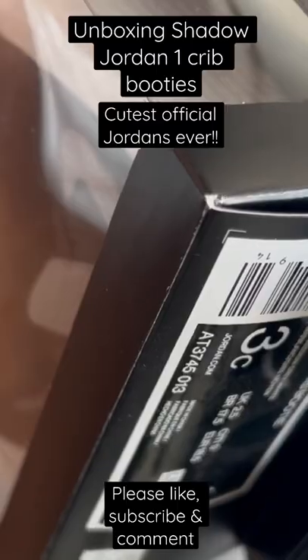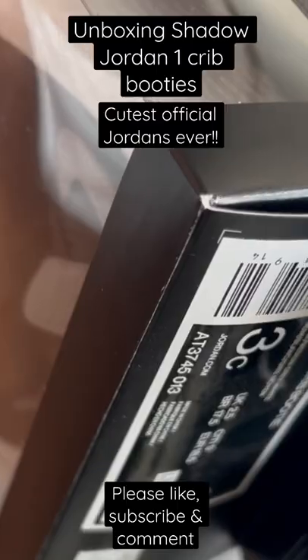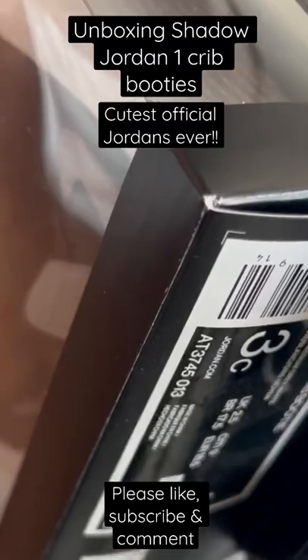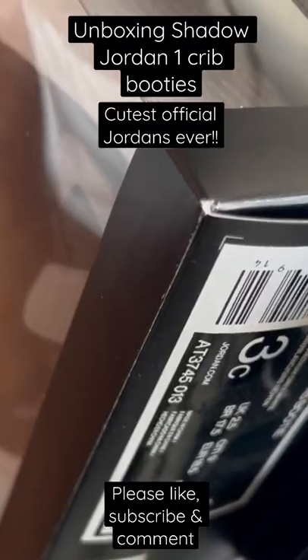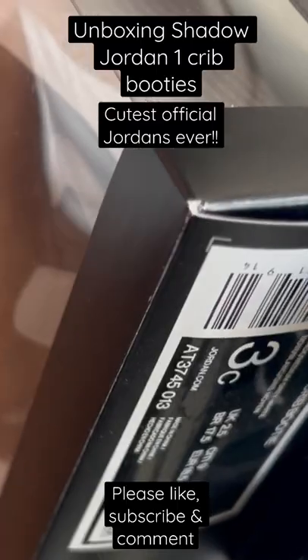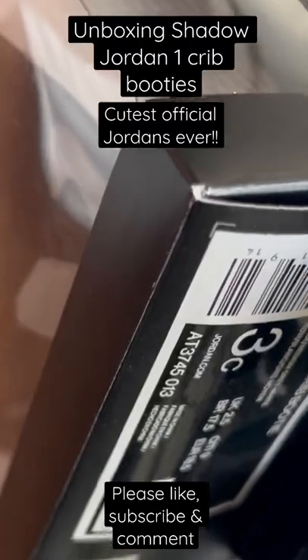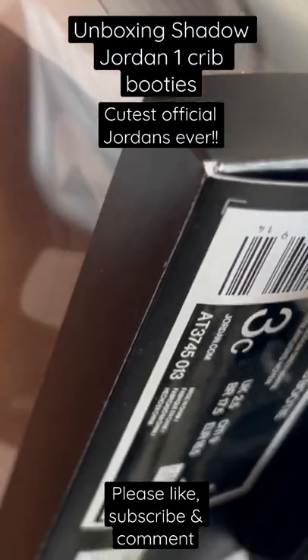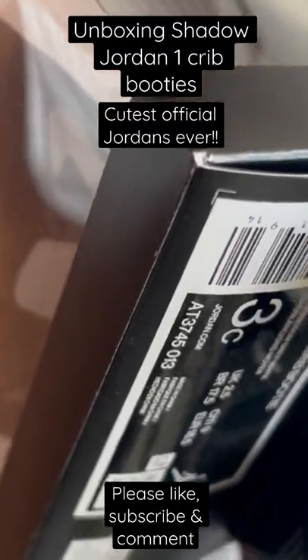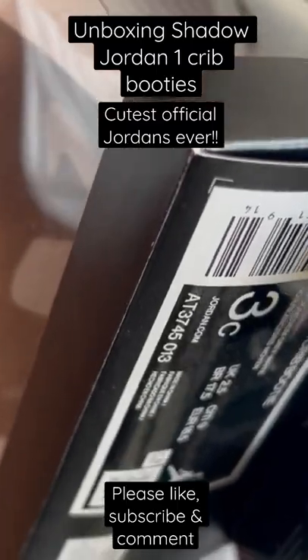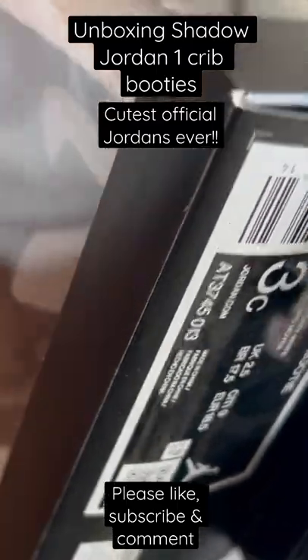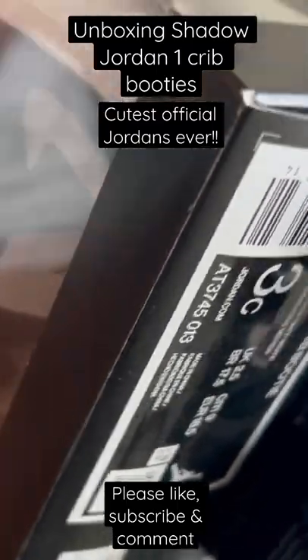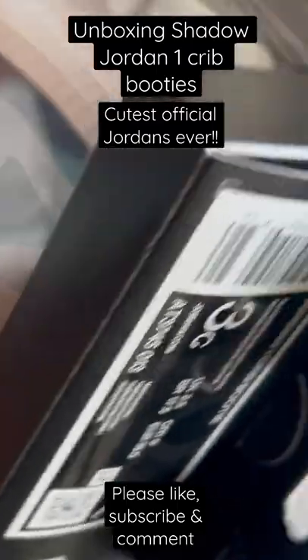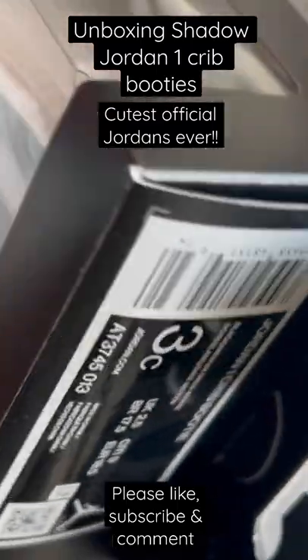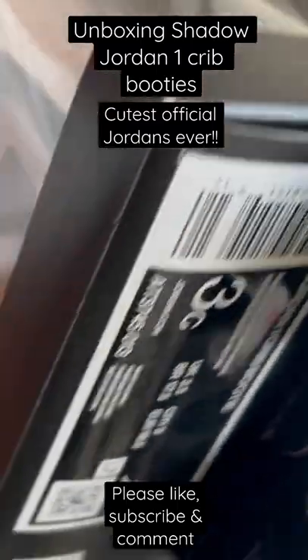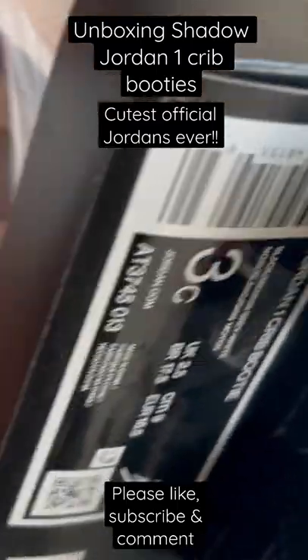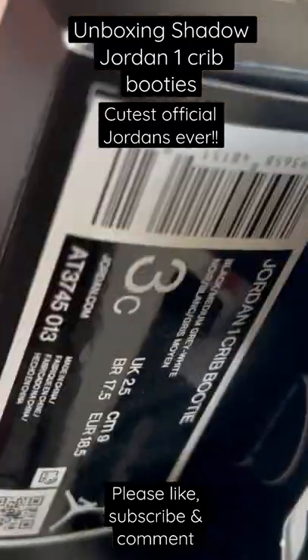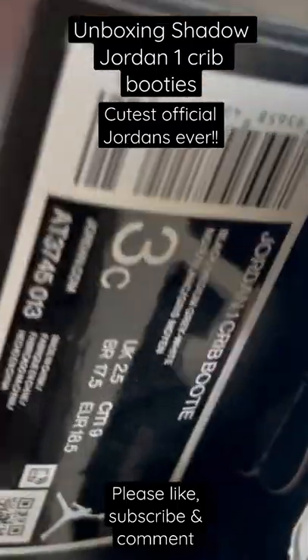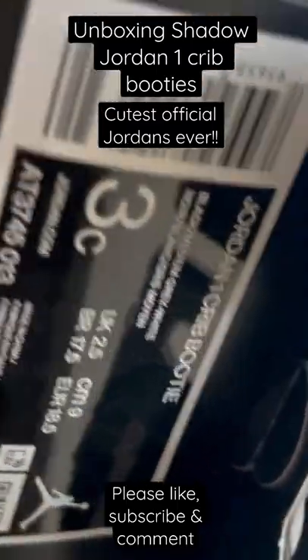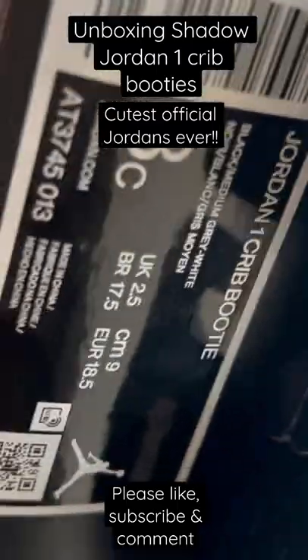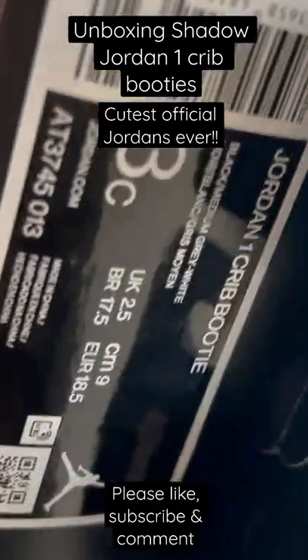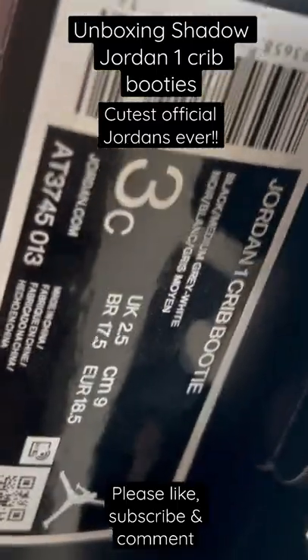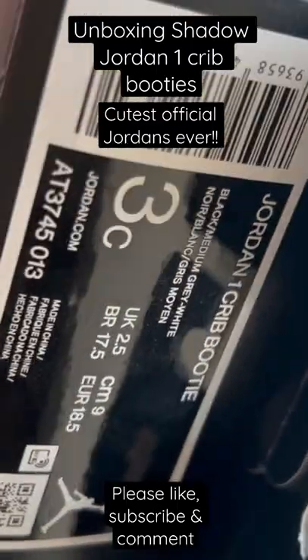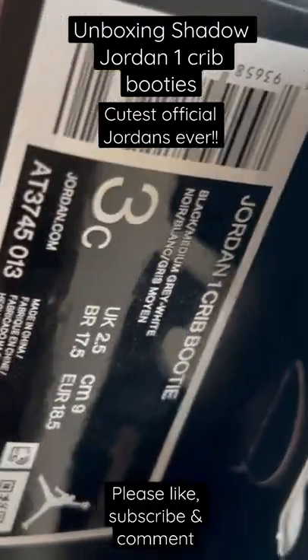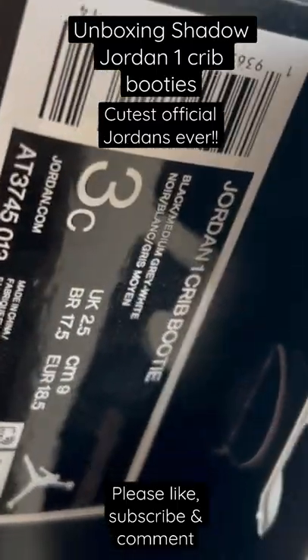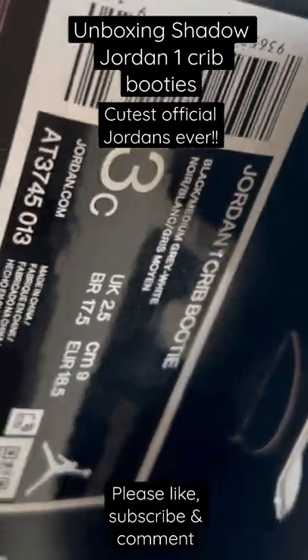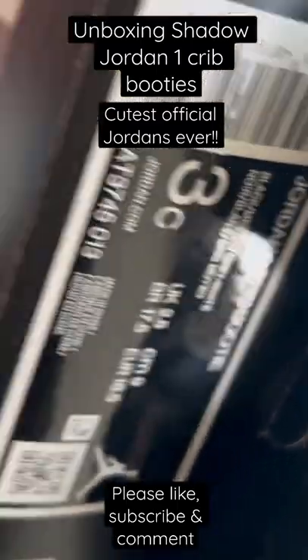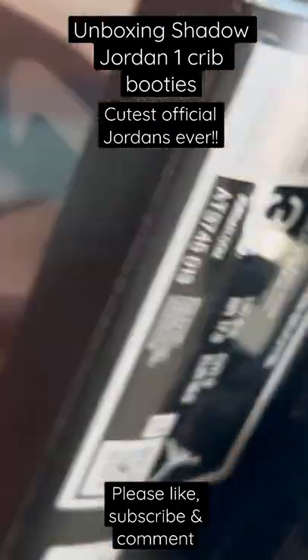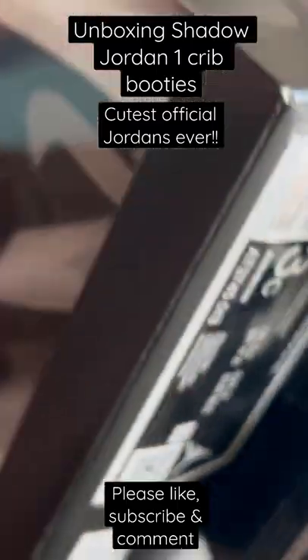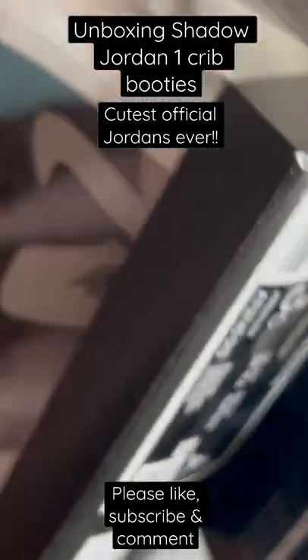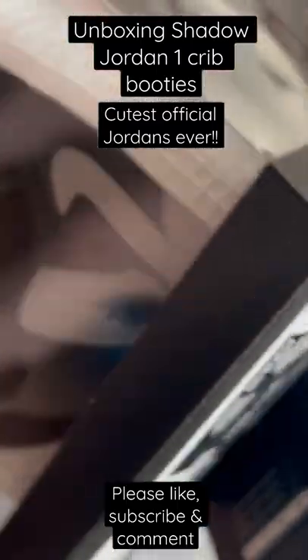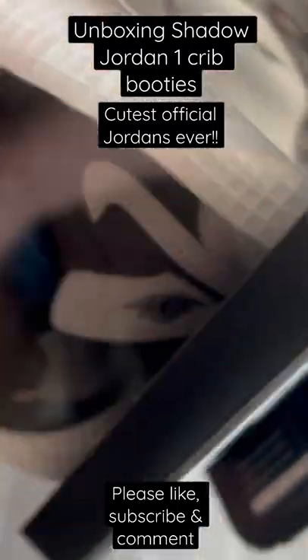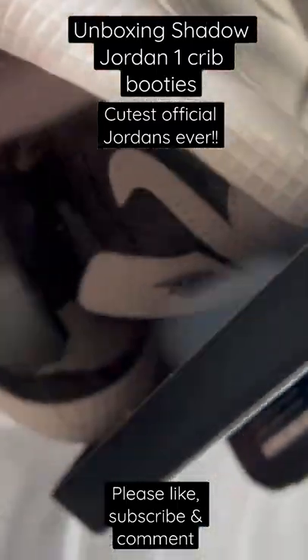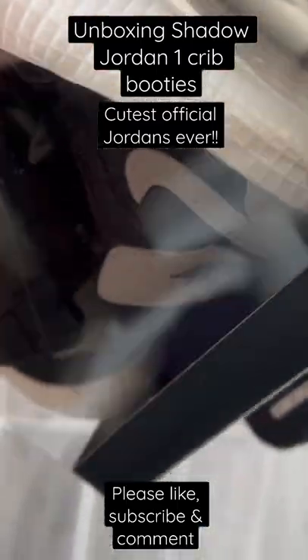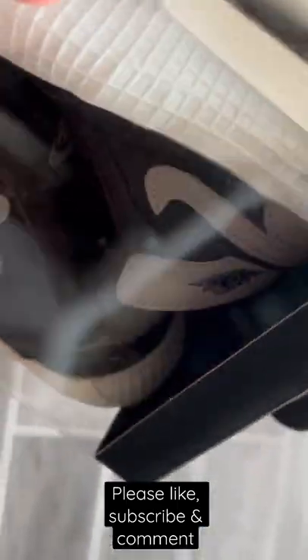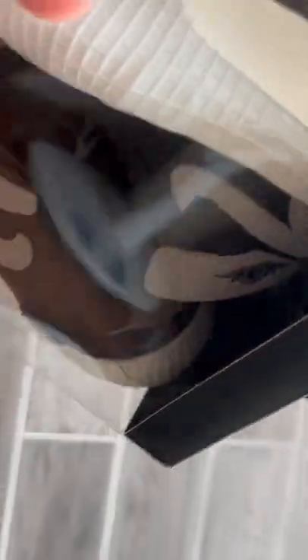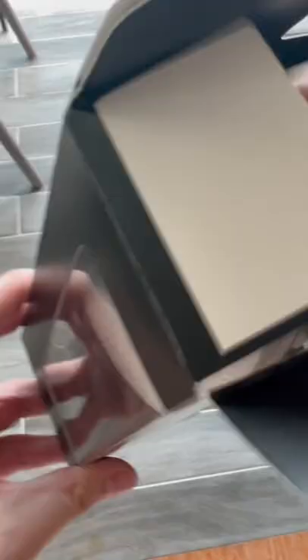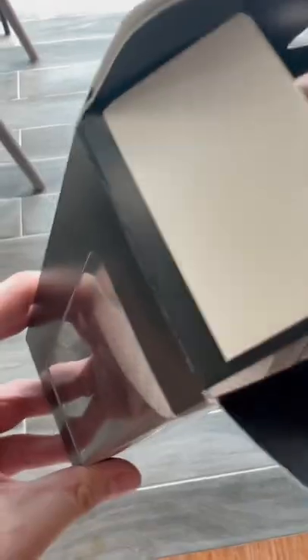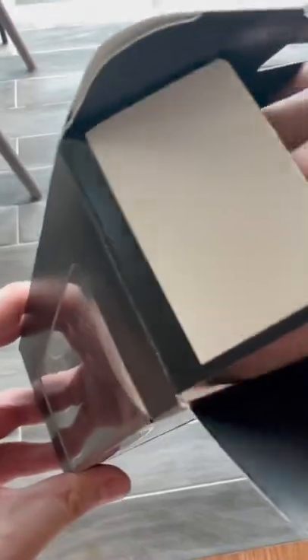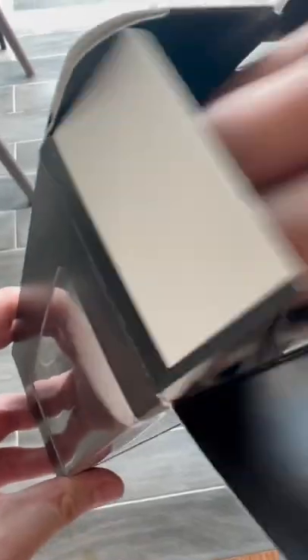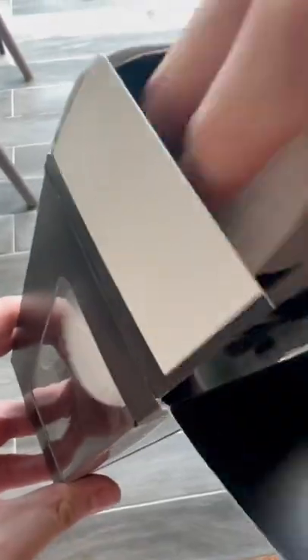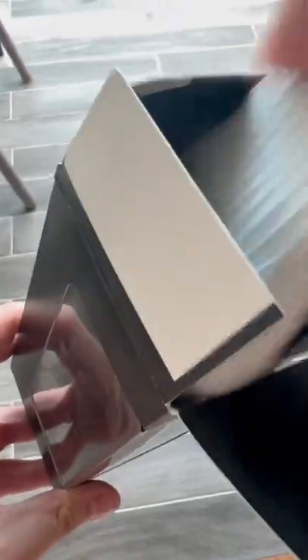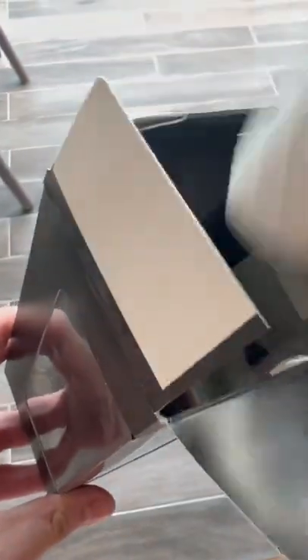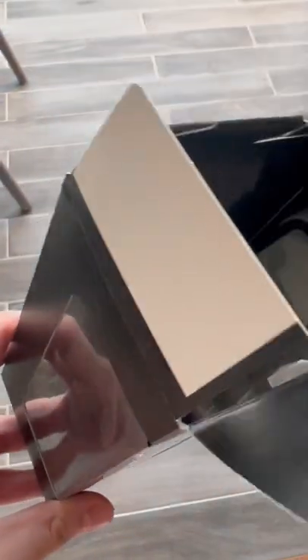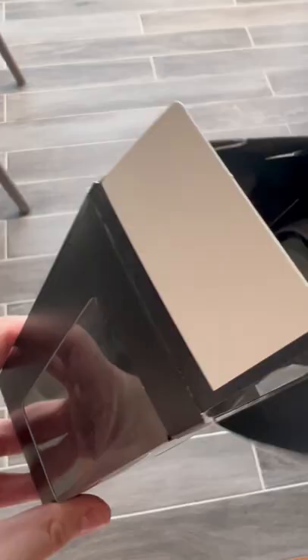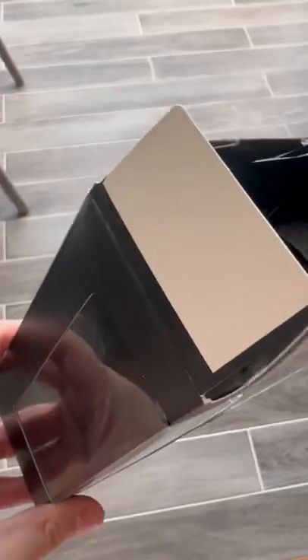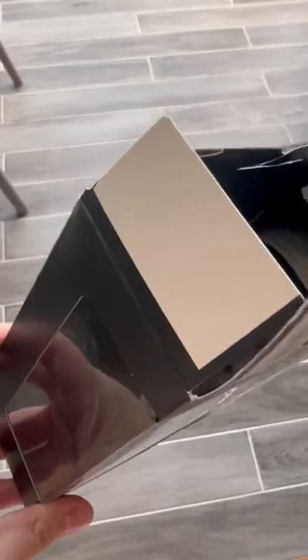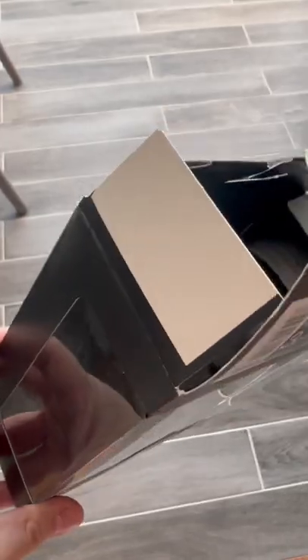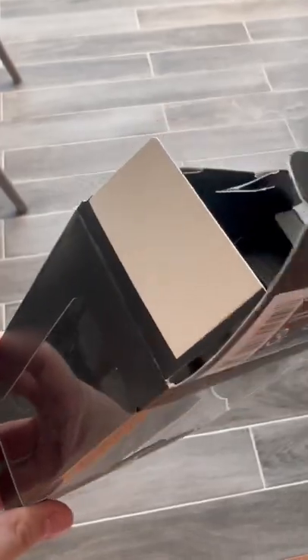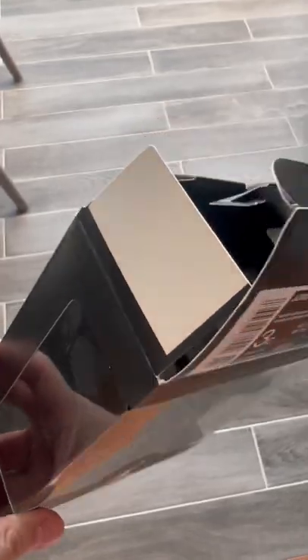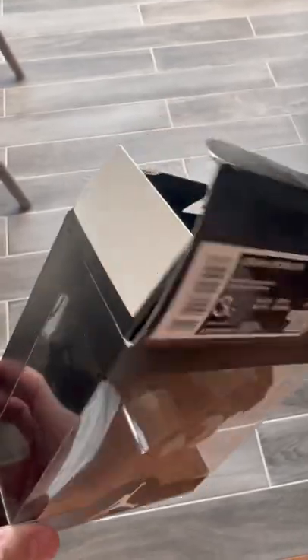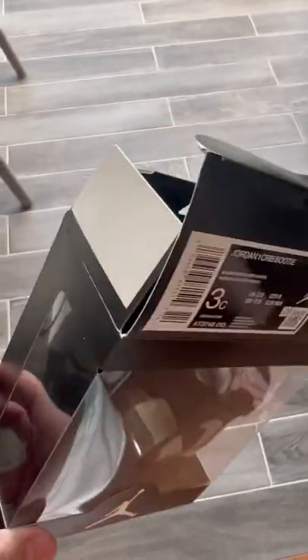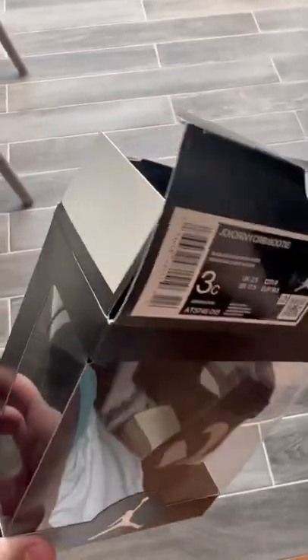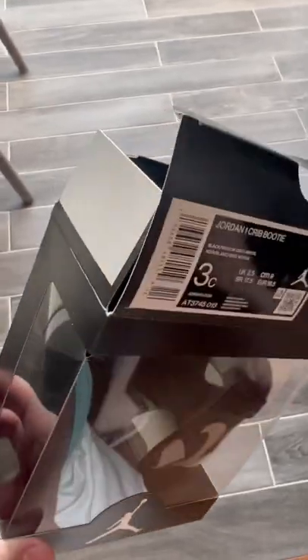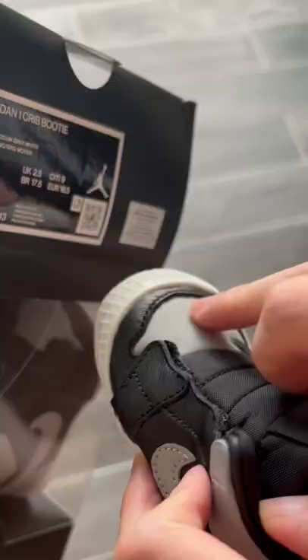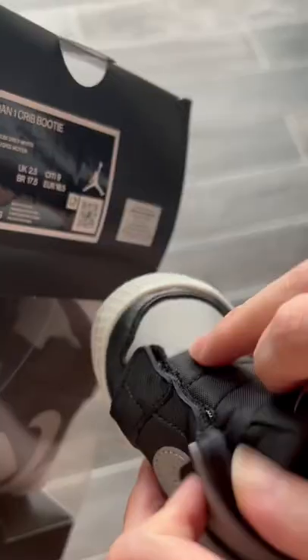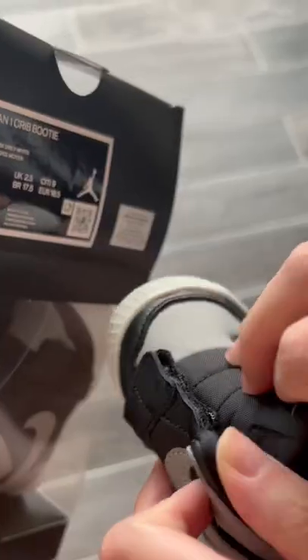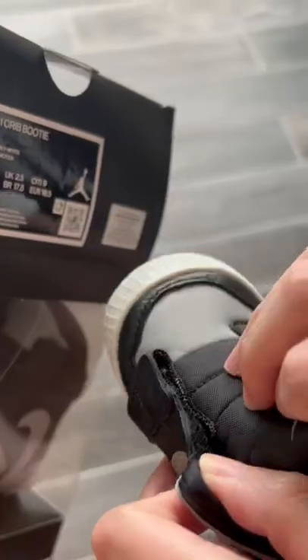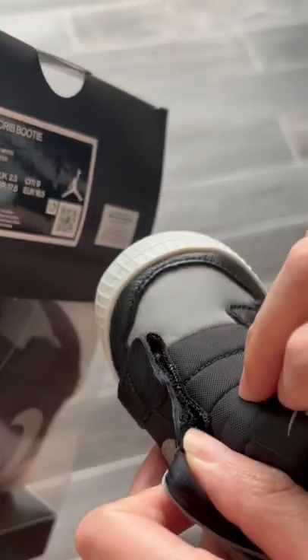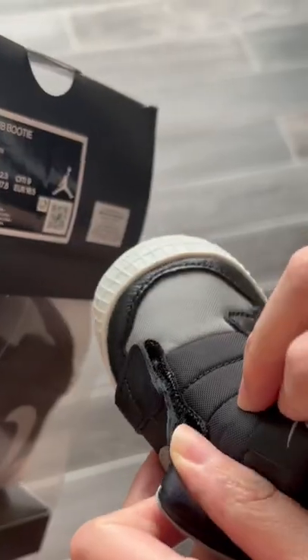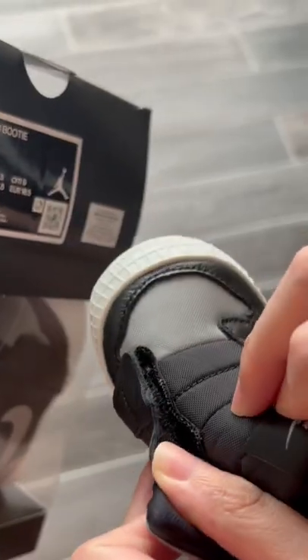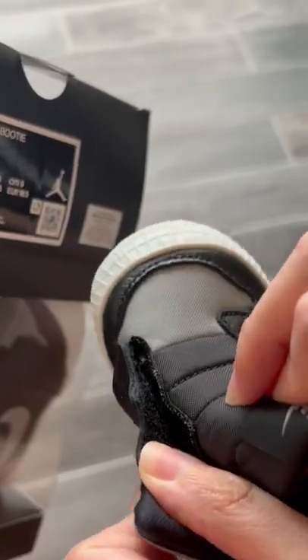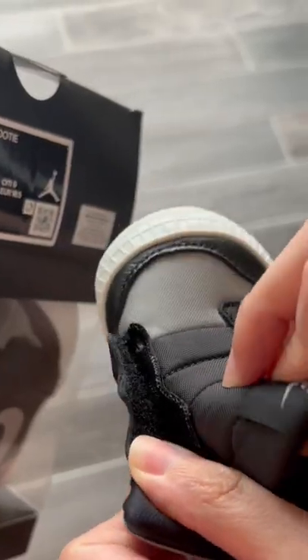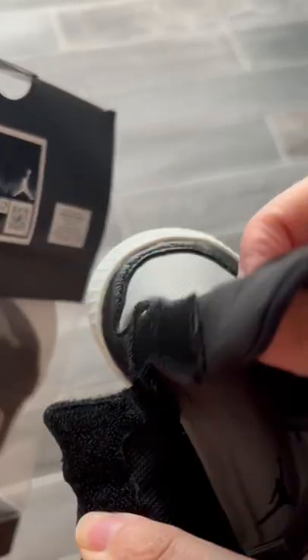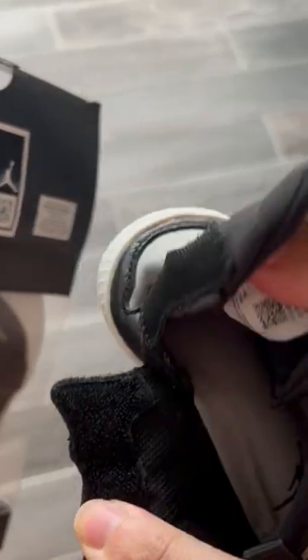It's CCG here, today I'm unboxing the Jordan 1 crib booties. Alright, let's try them out.